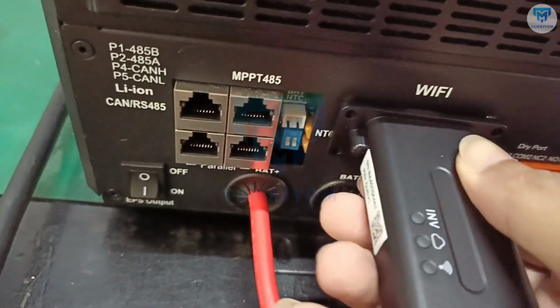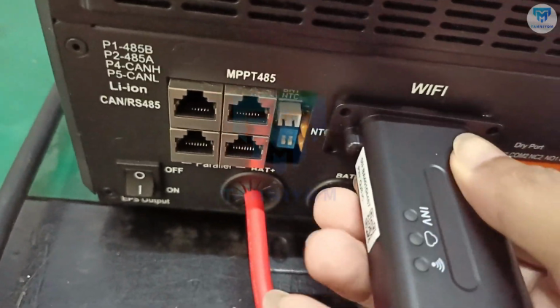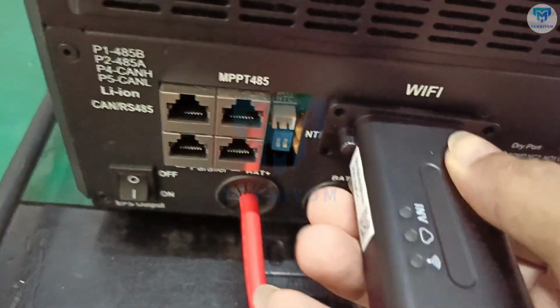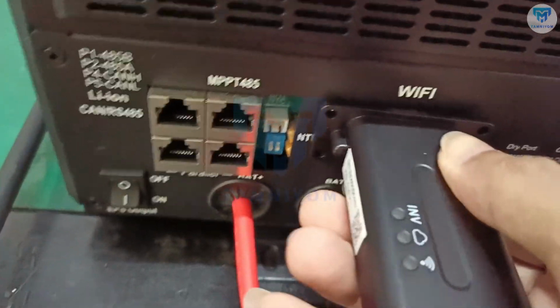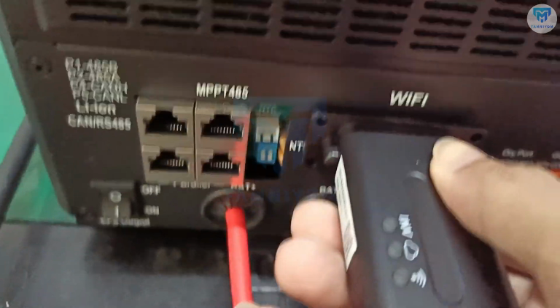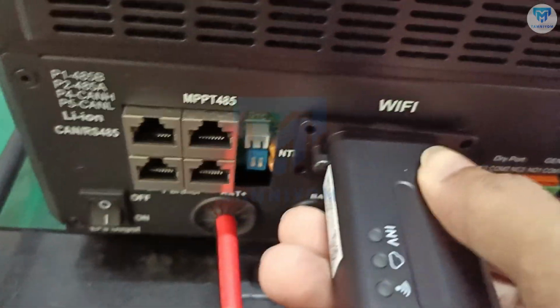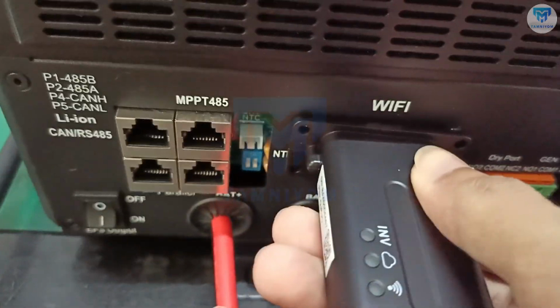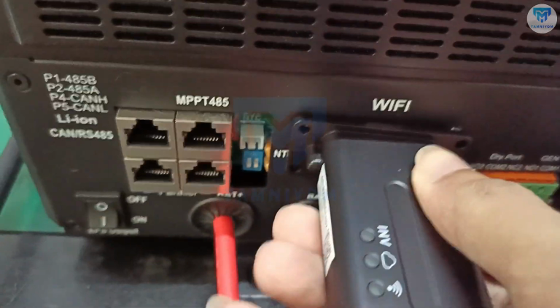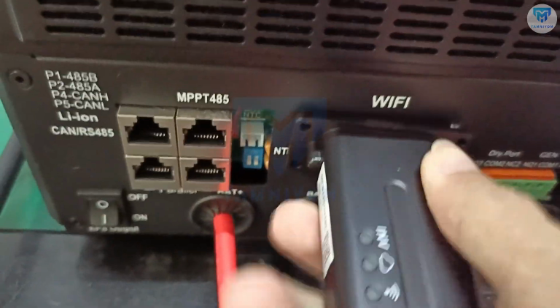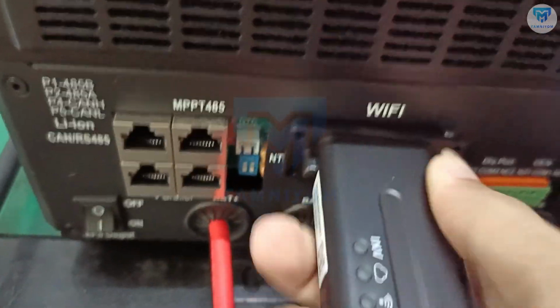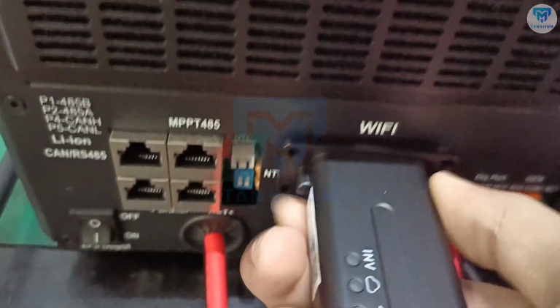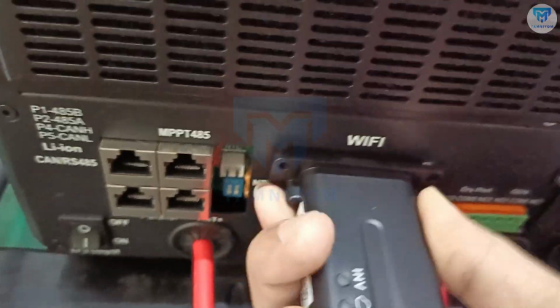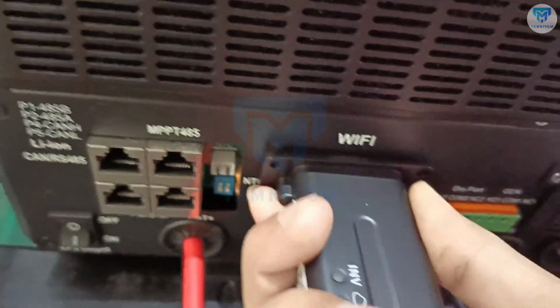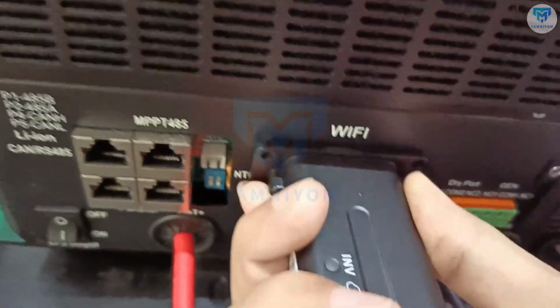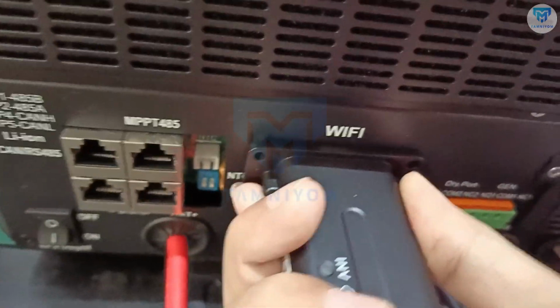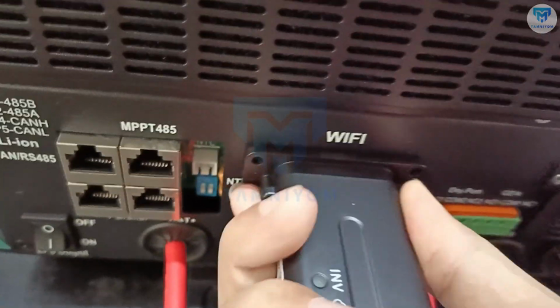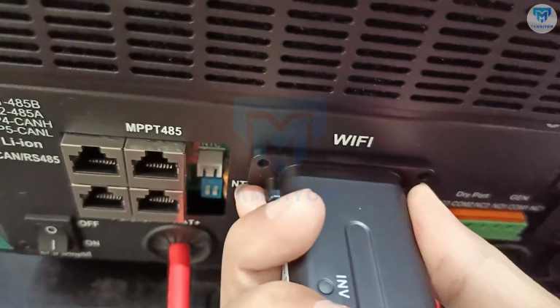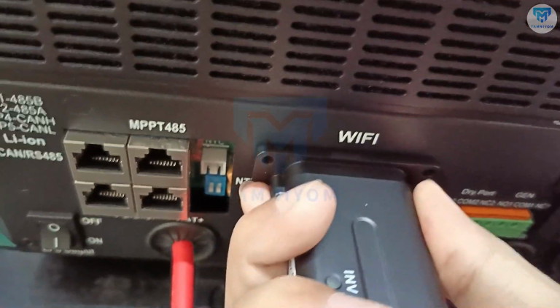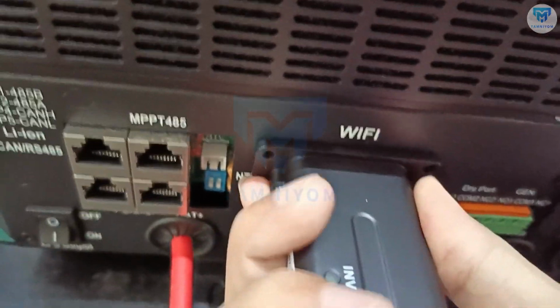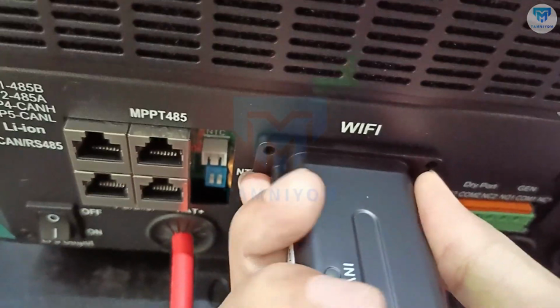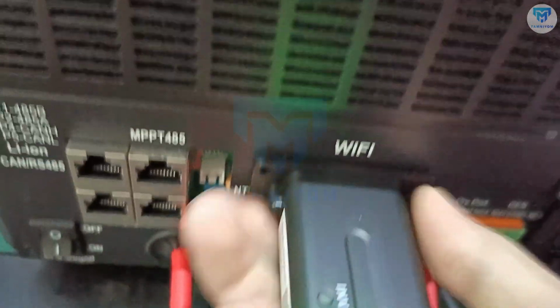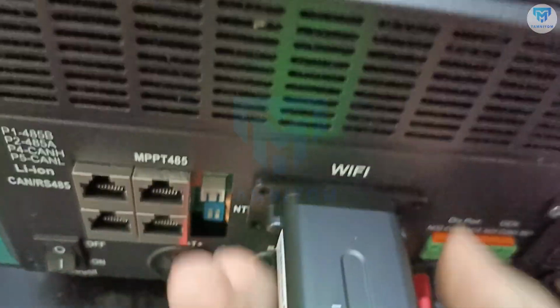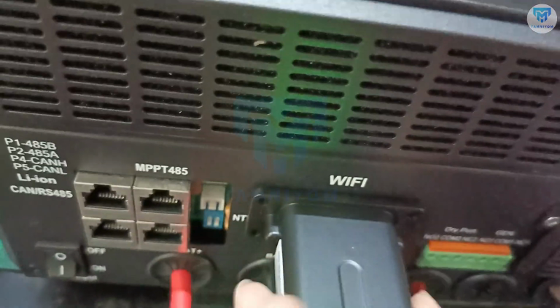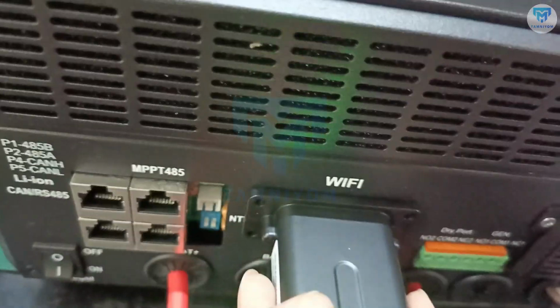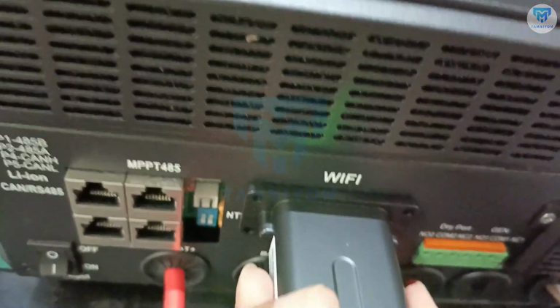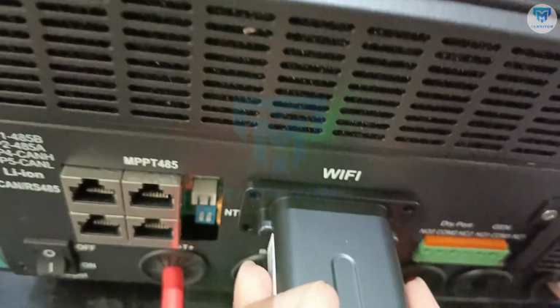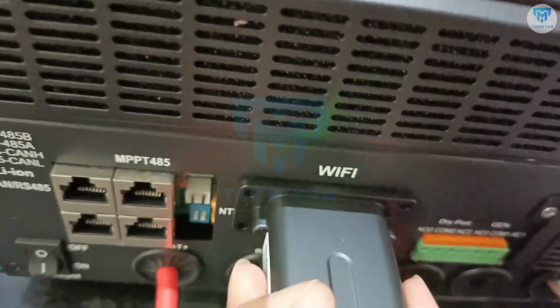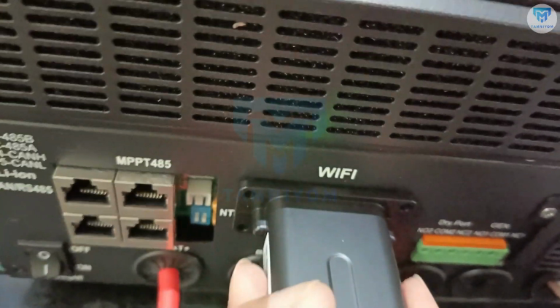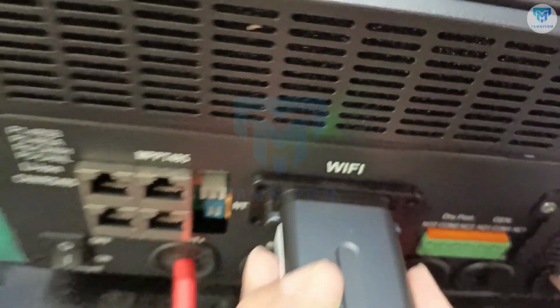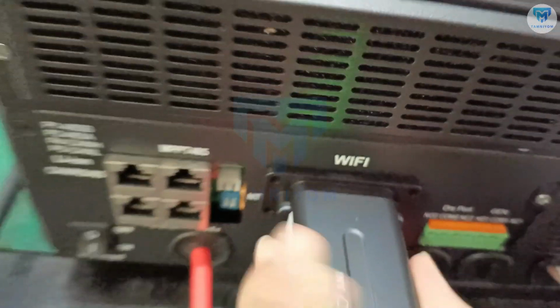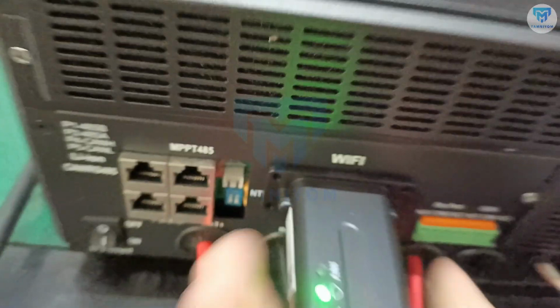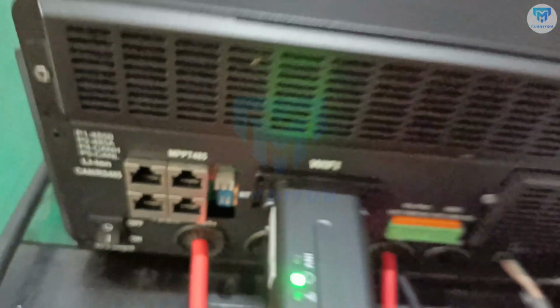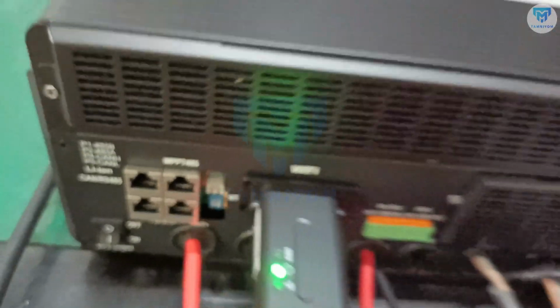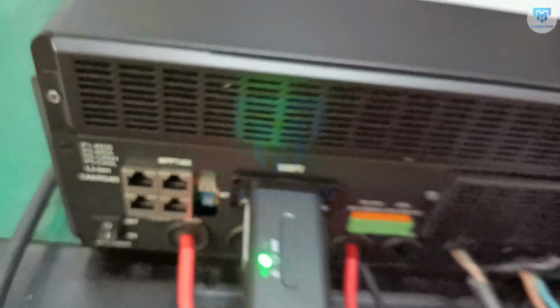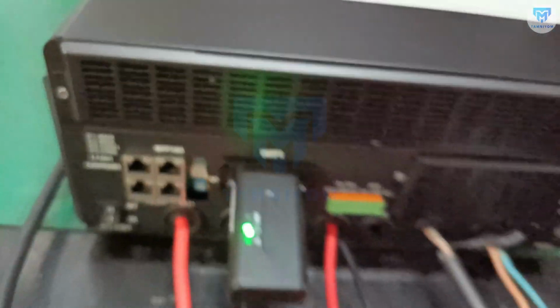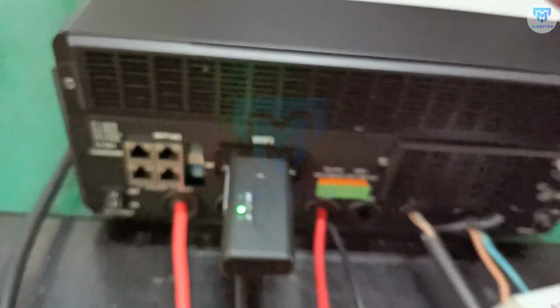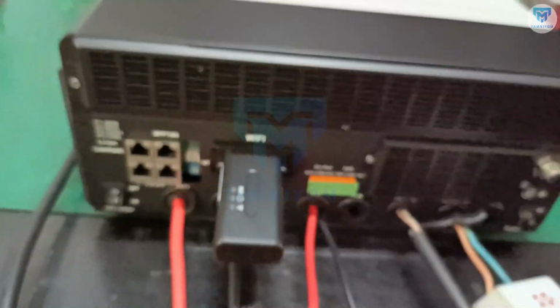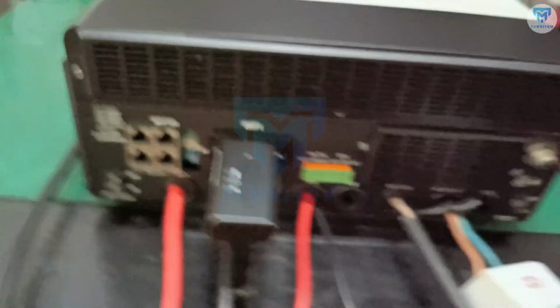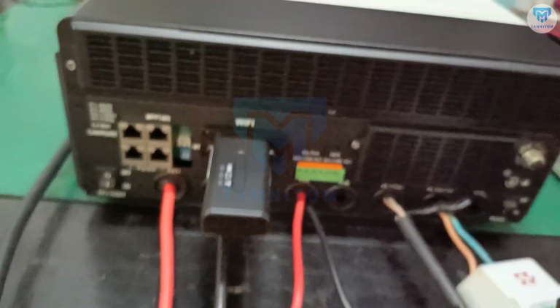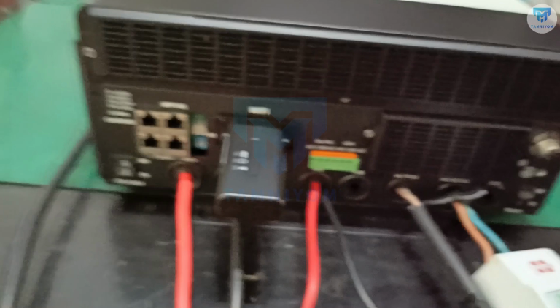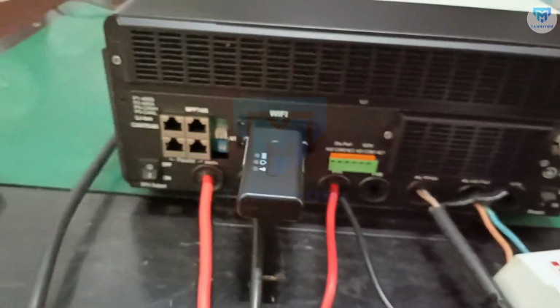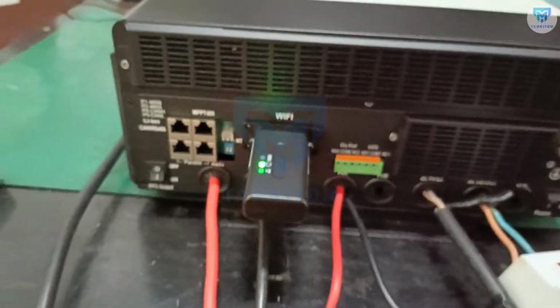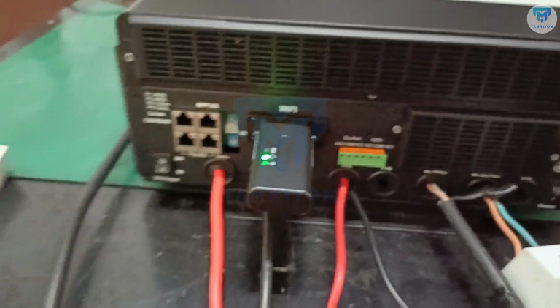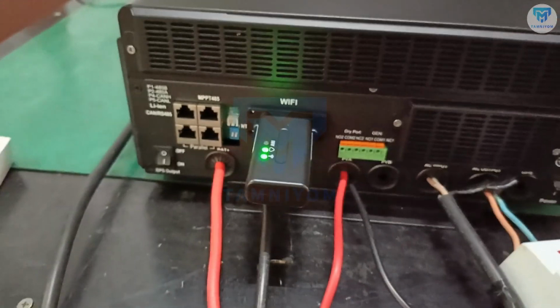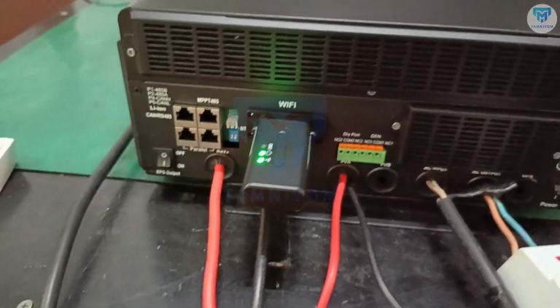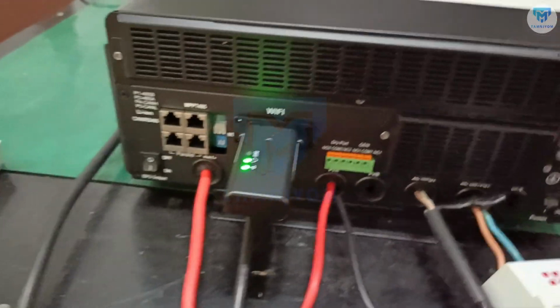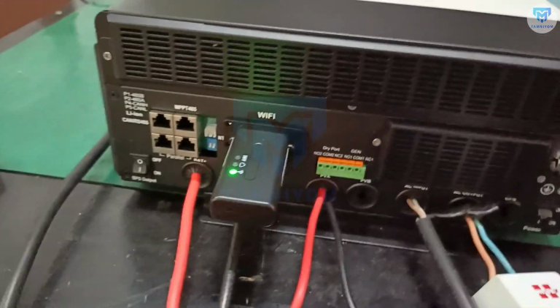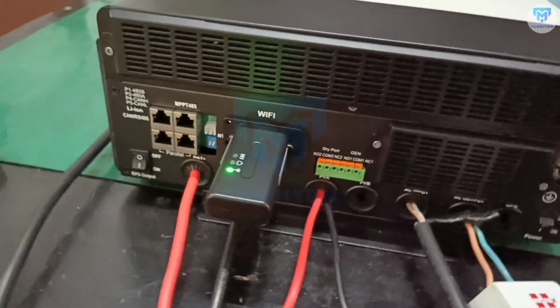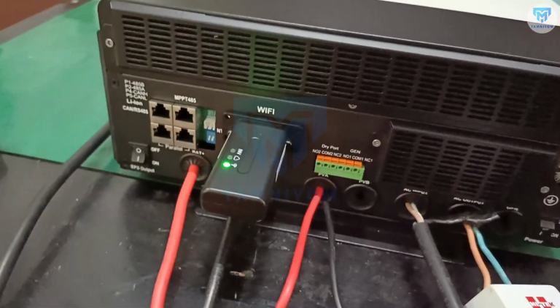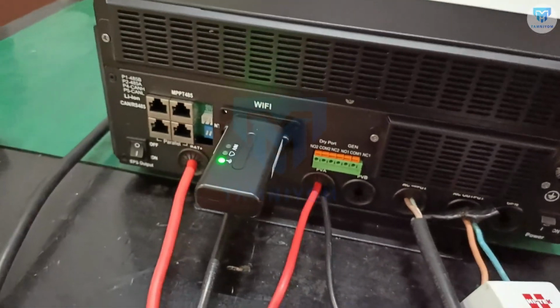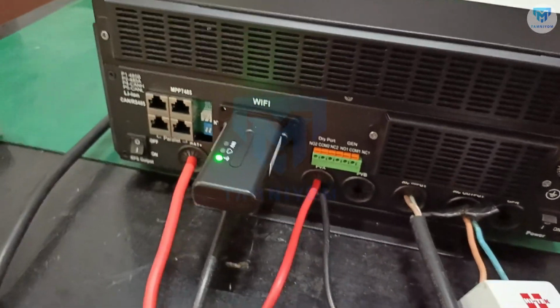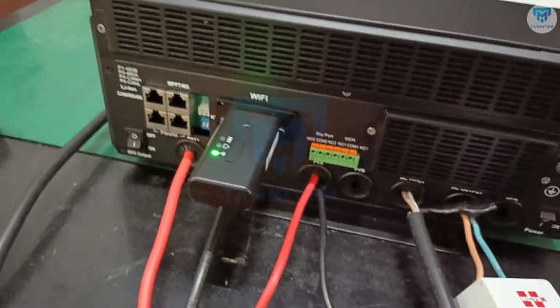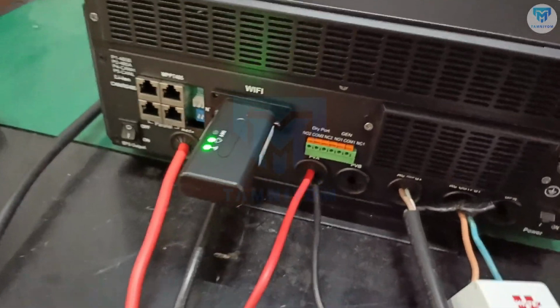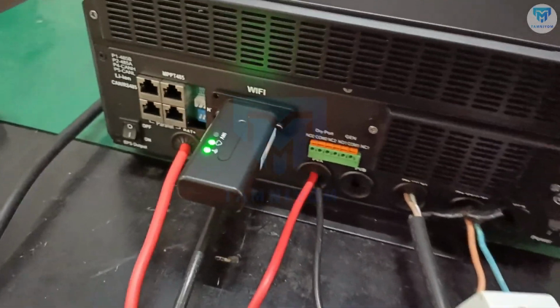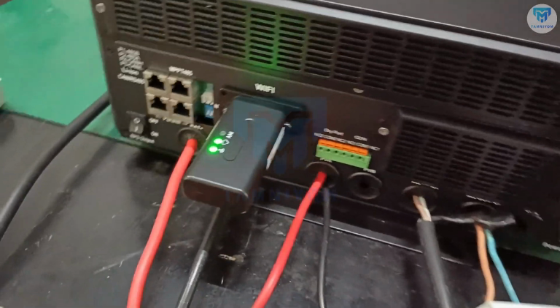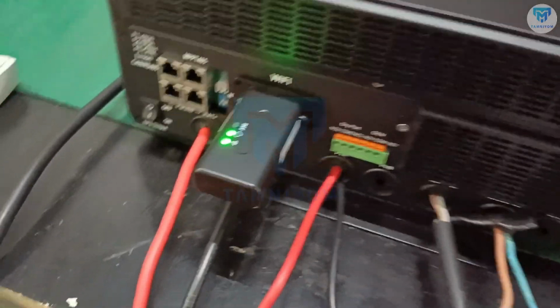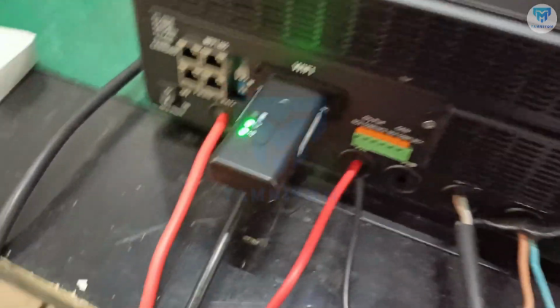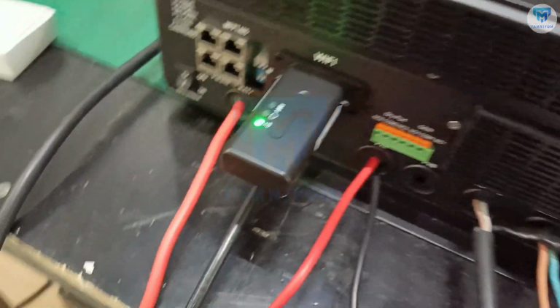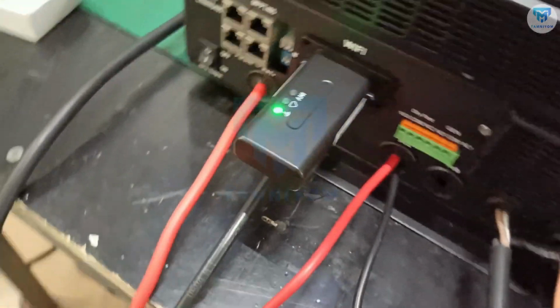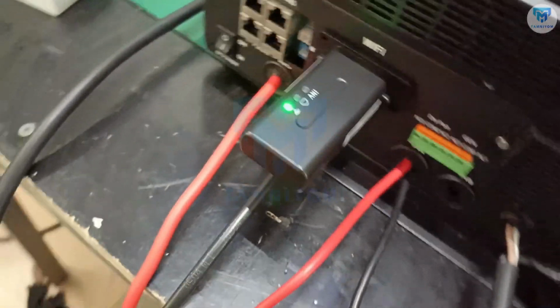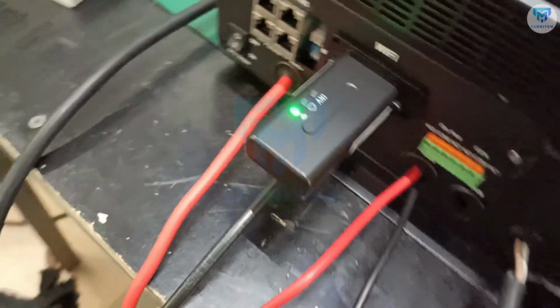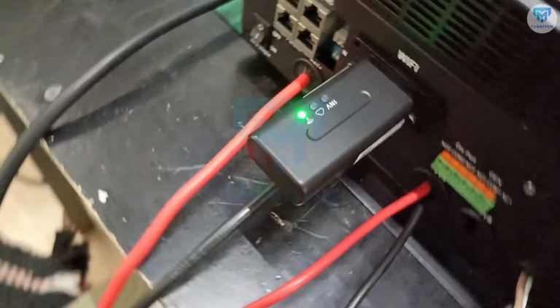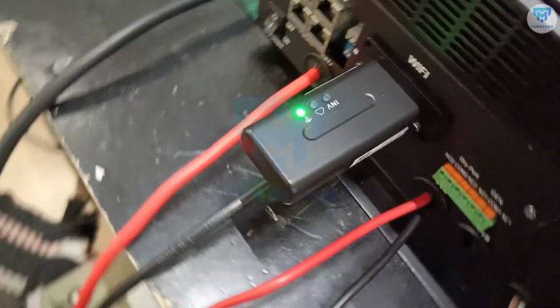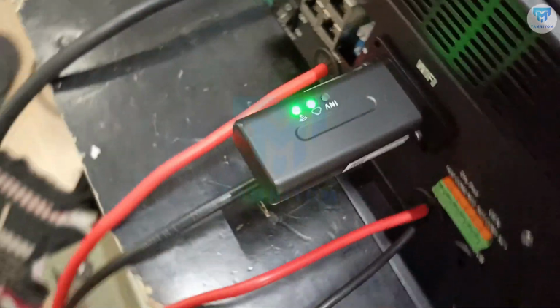As you can see, there are two LED lights — one solid on, and another is flashing.